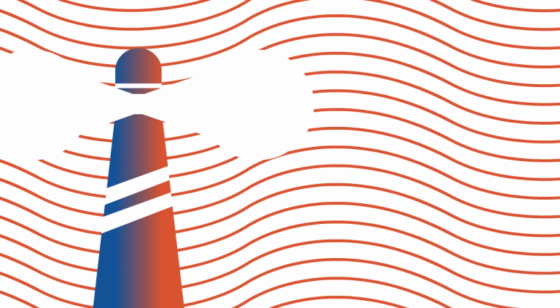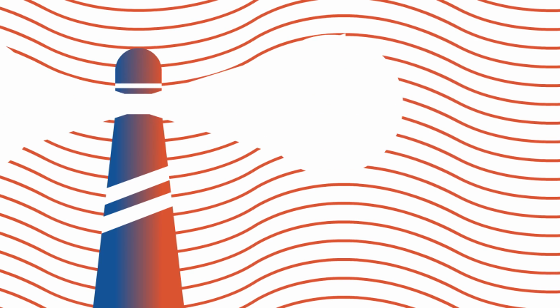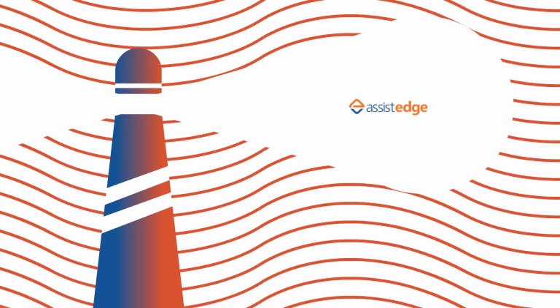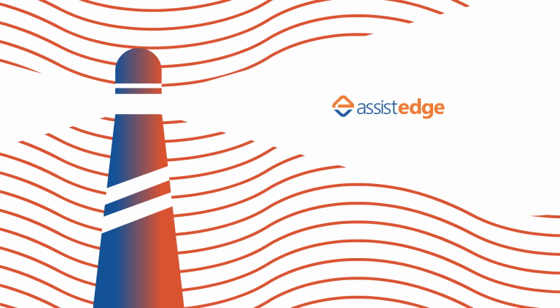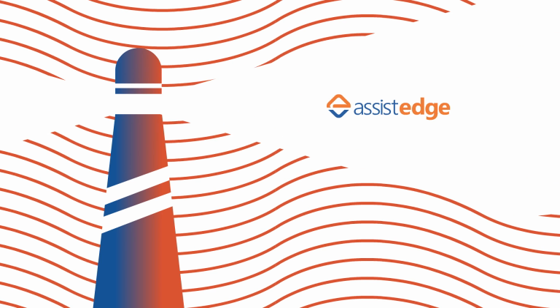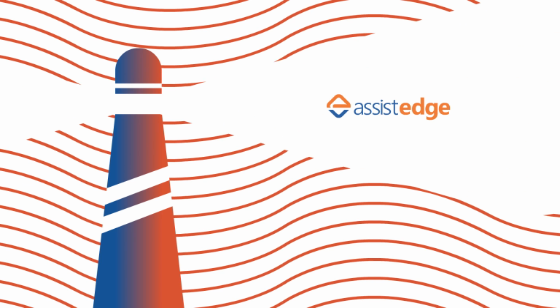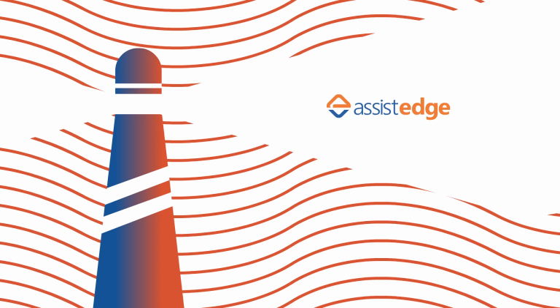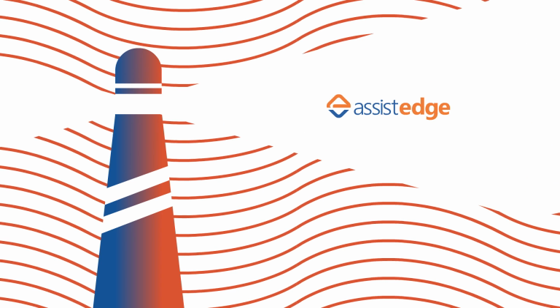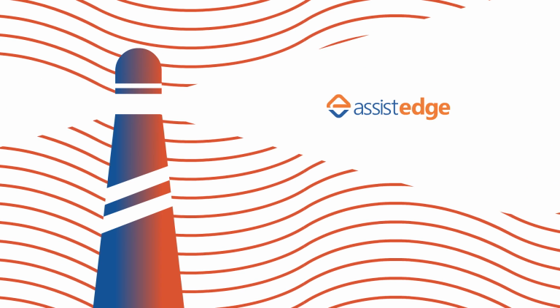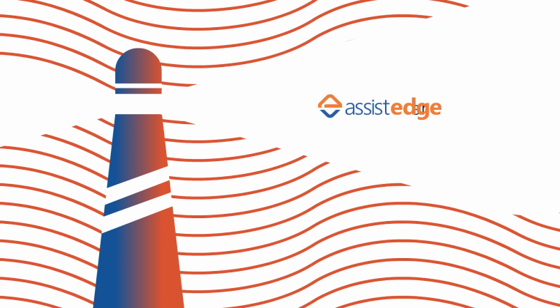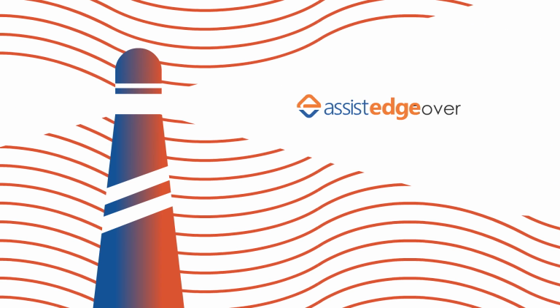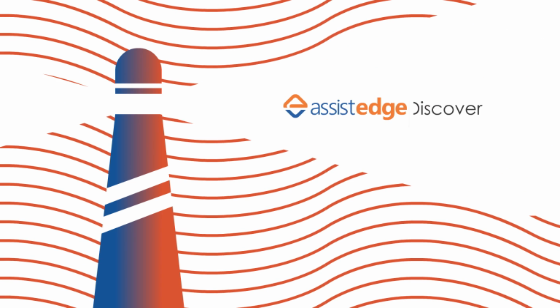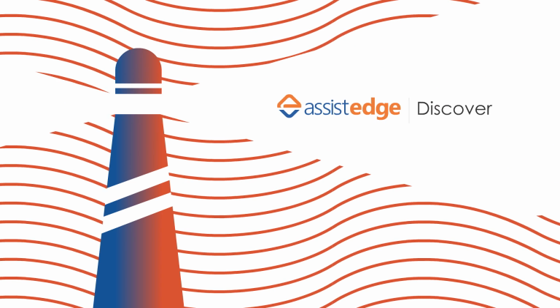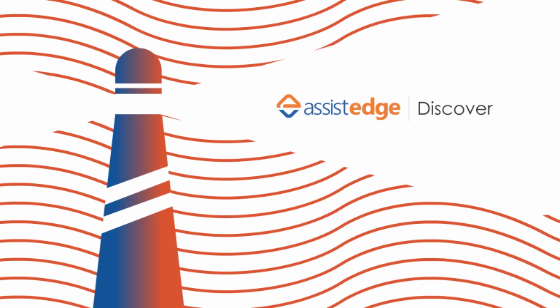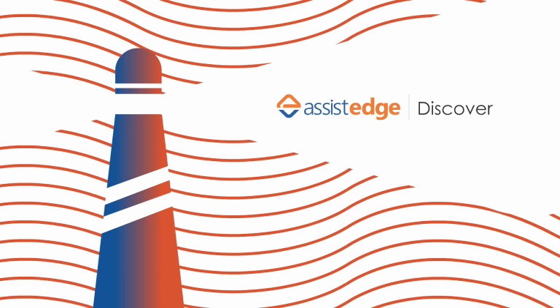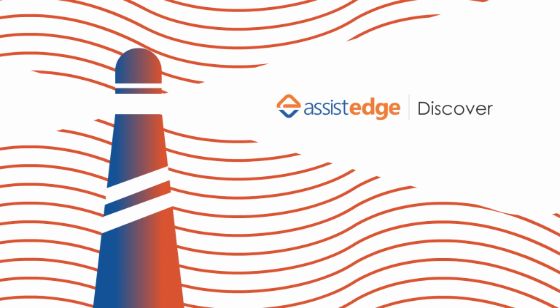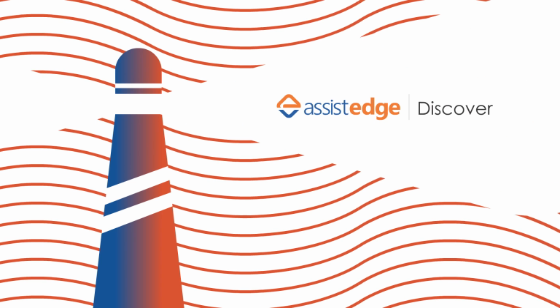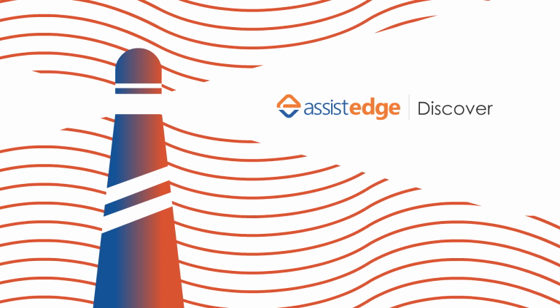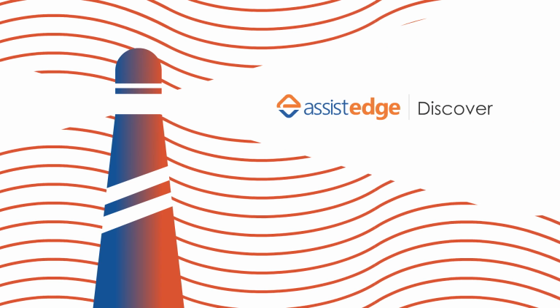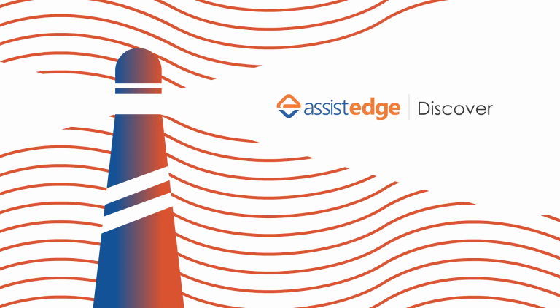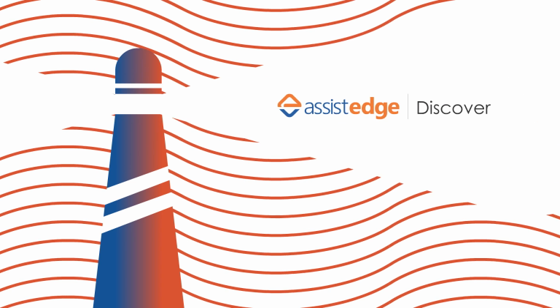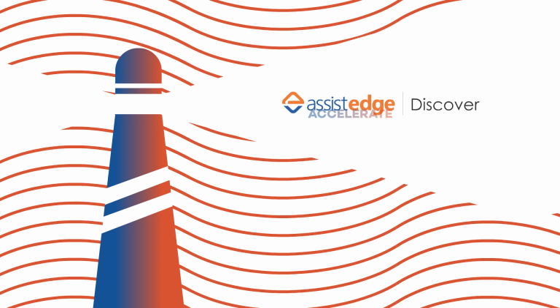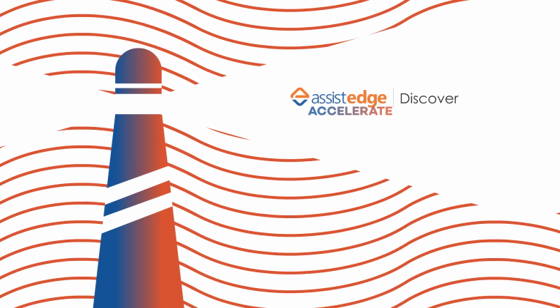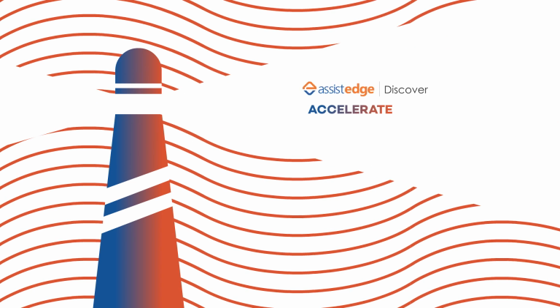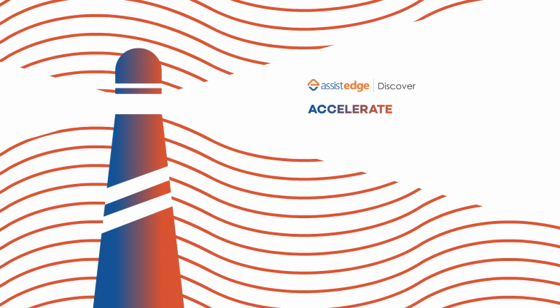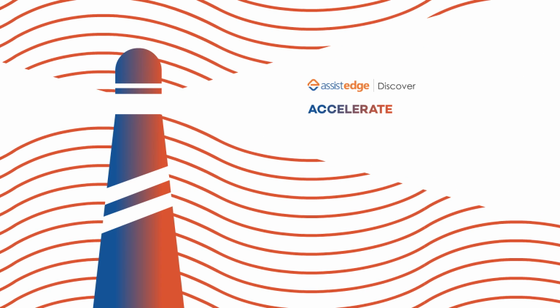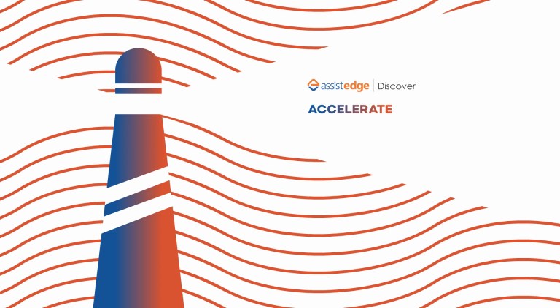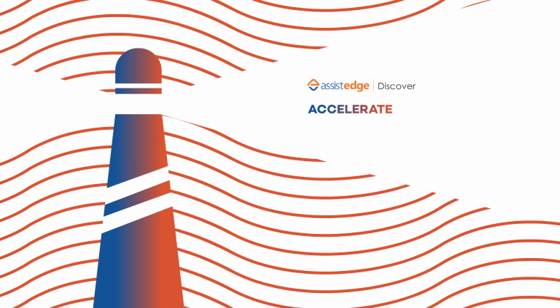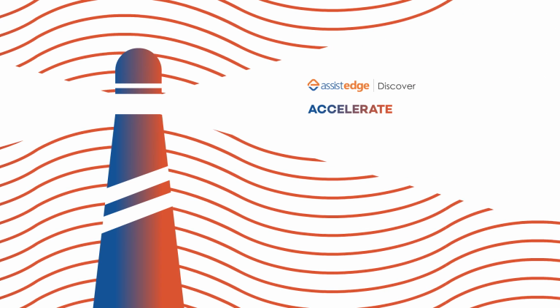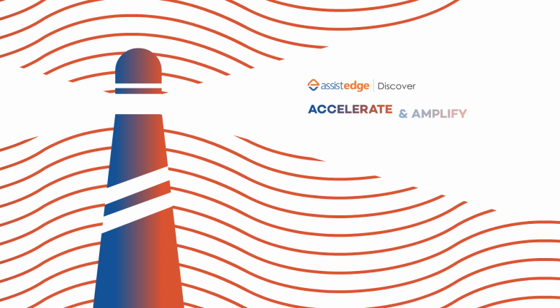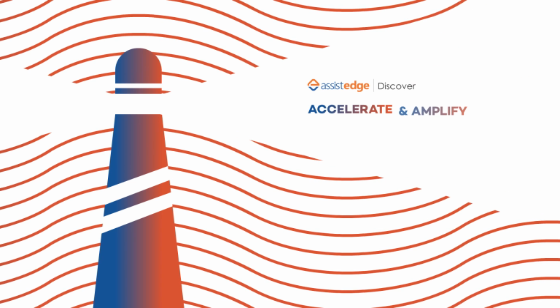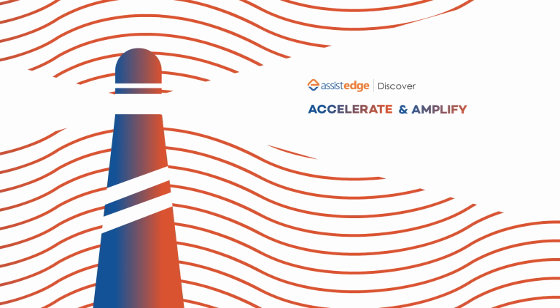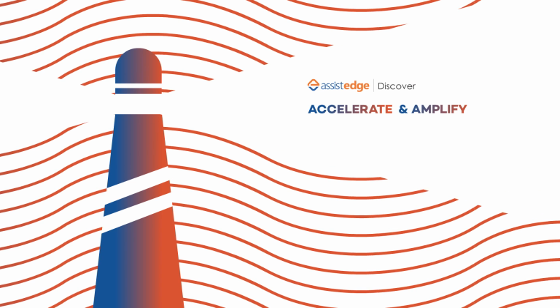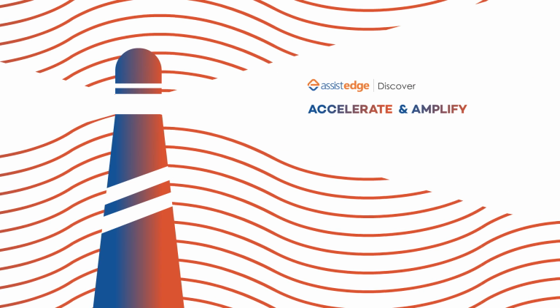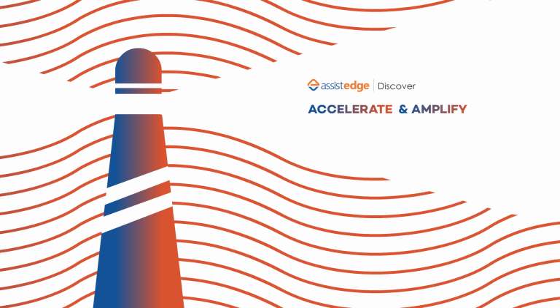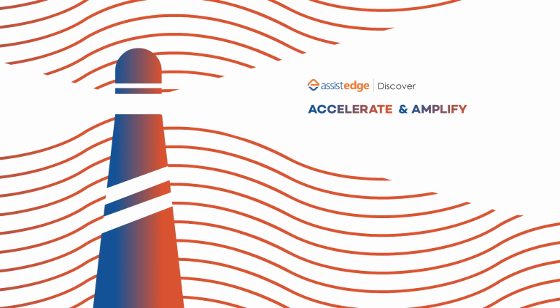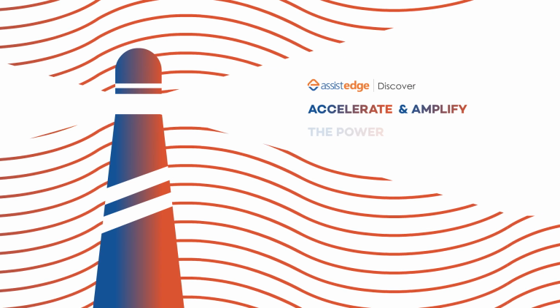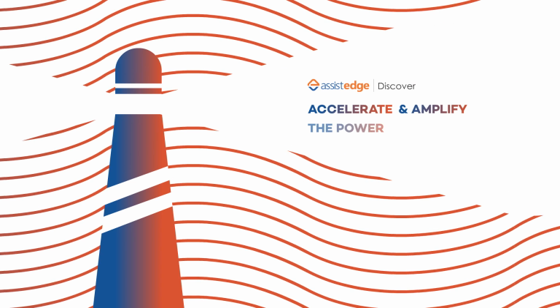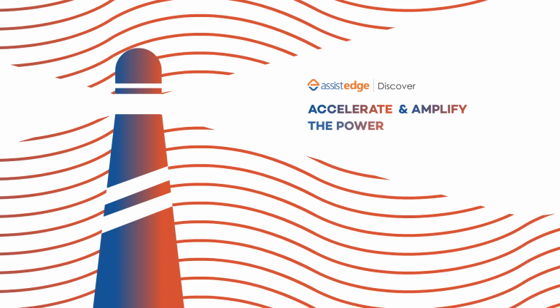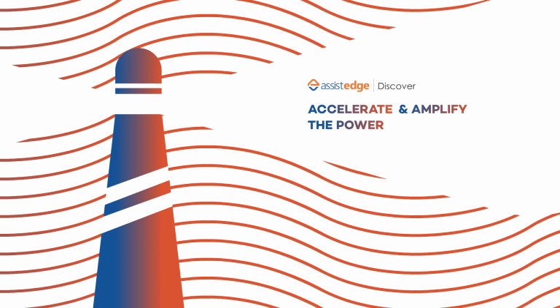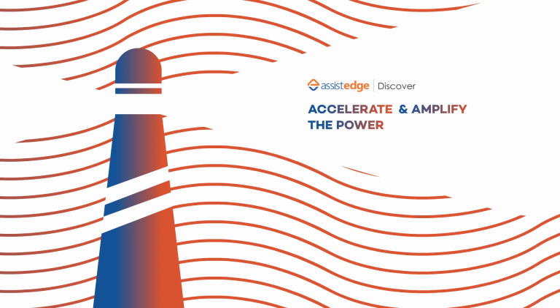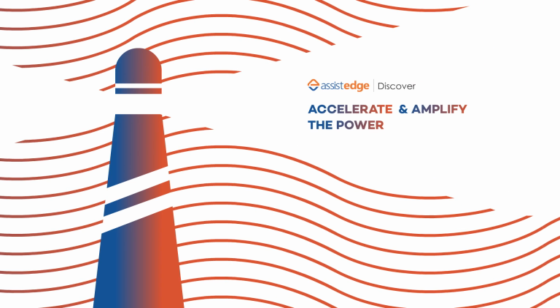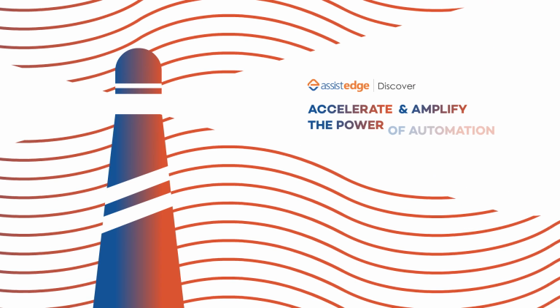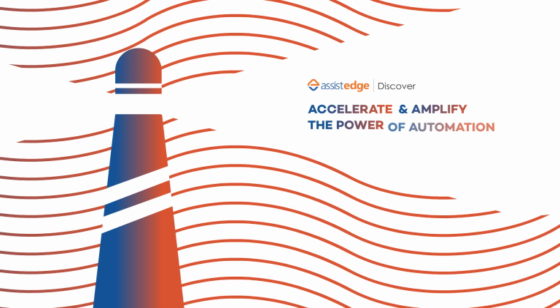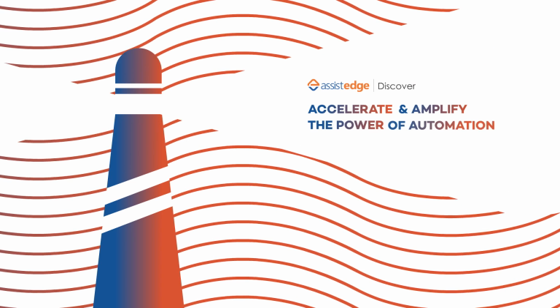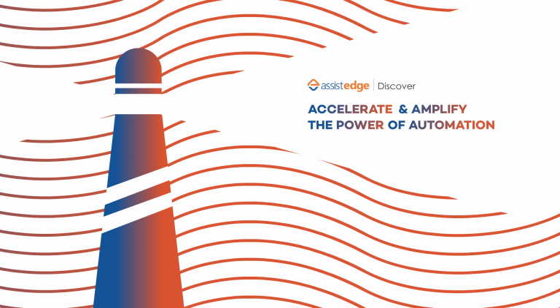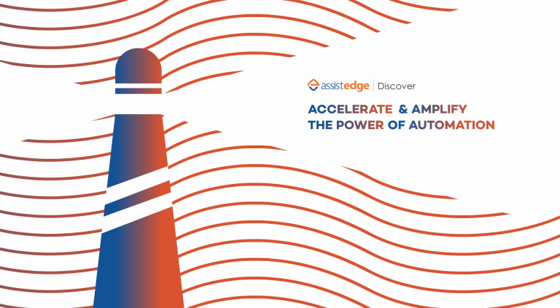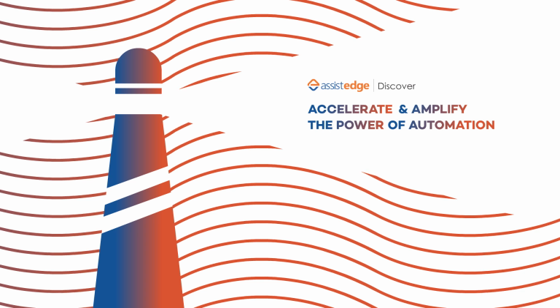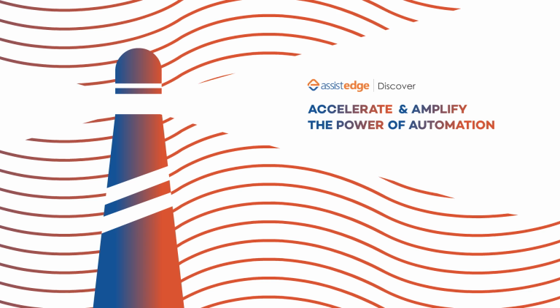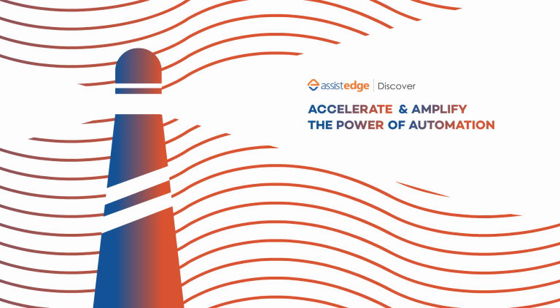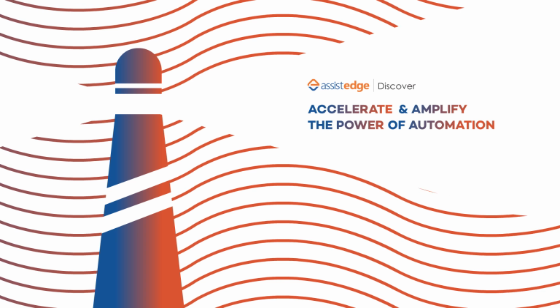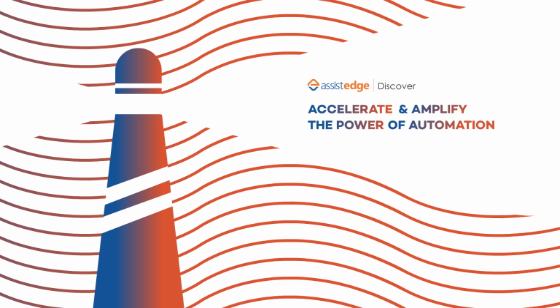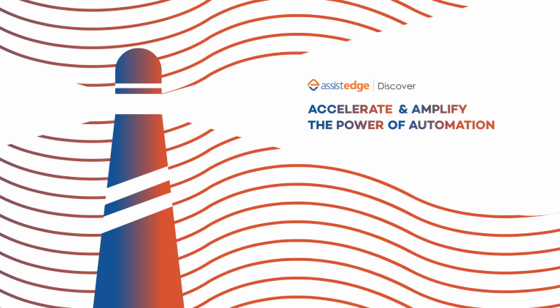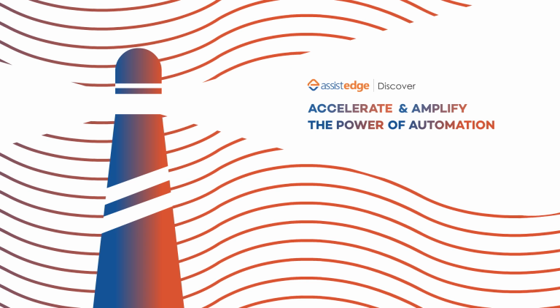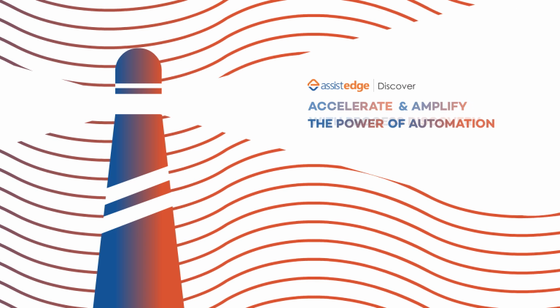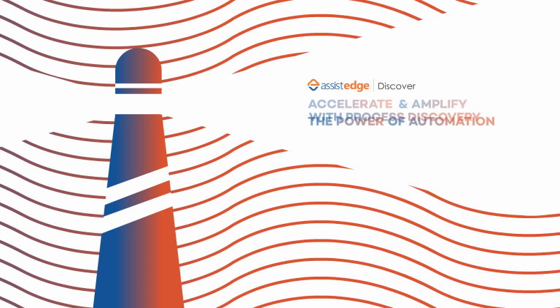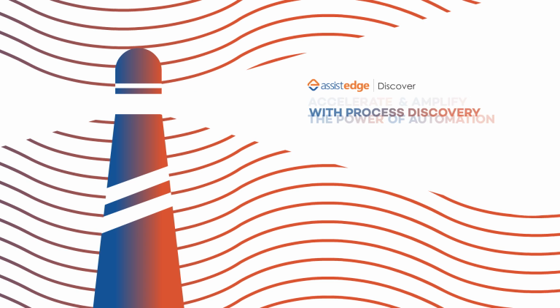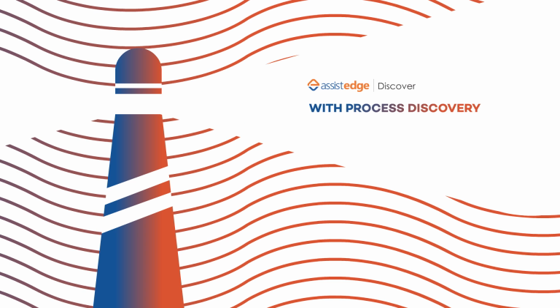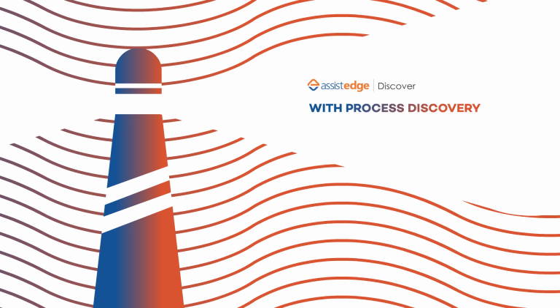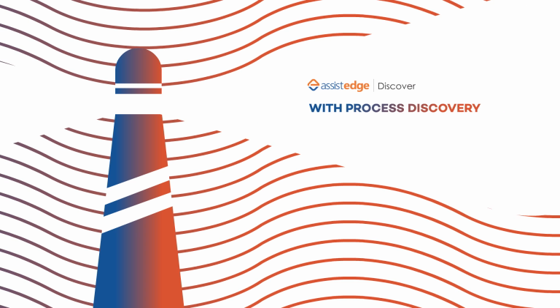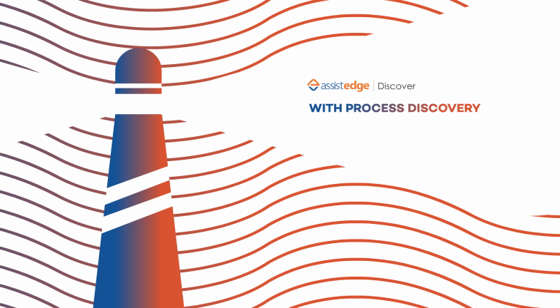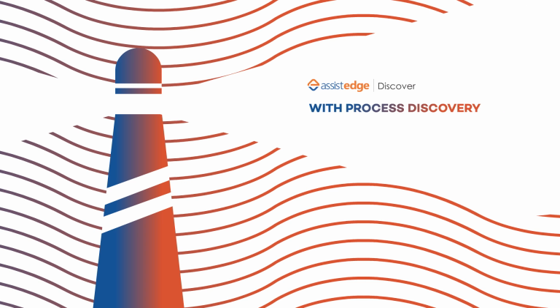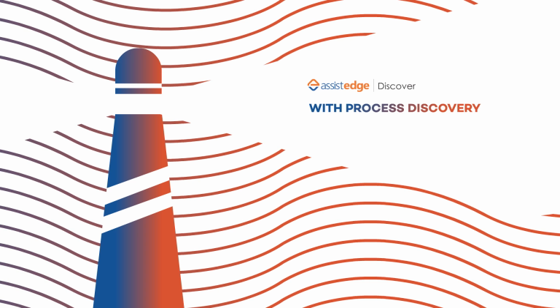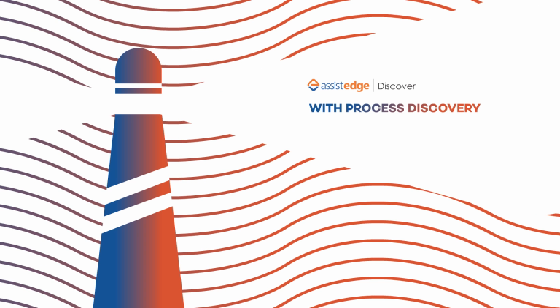AssistEdge Discover. Accelerate and amplify the power of automation with process discovery.